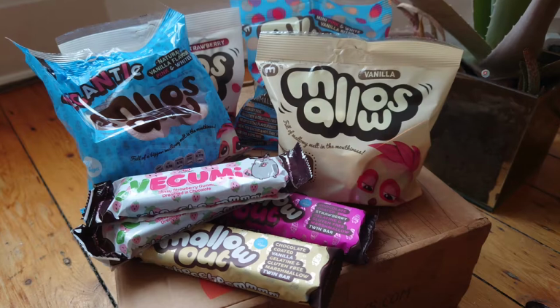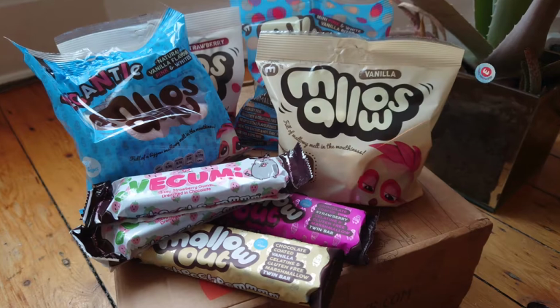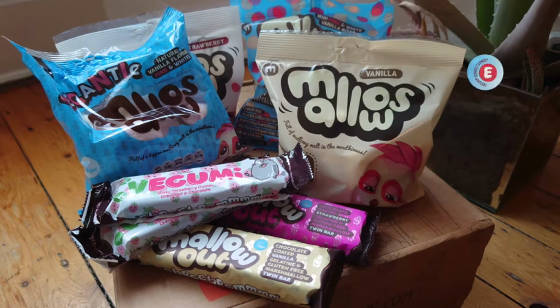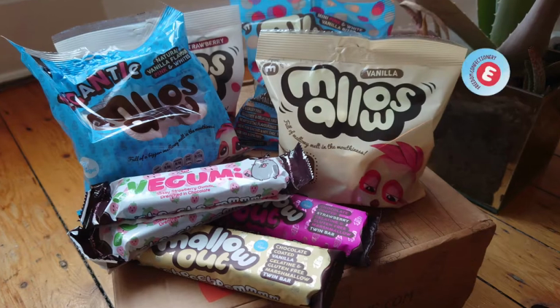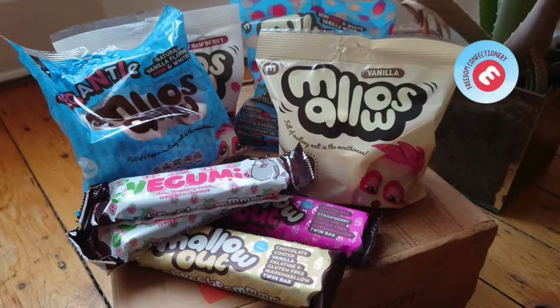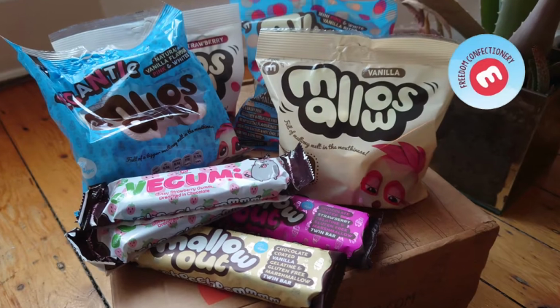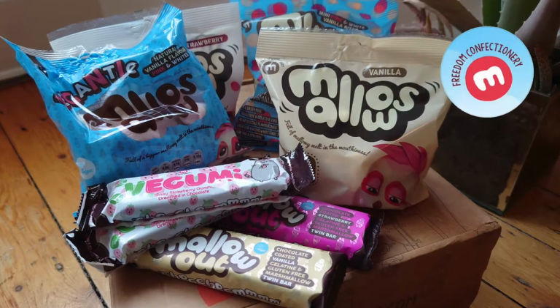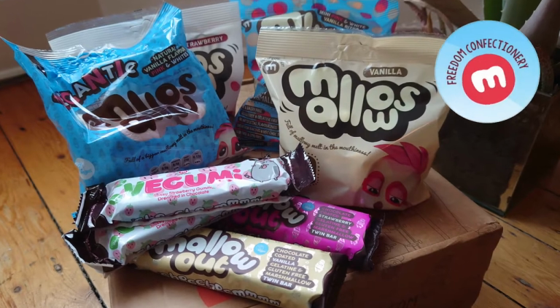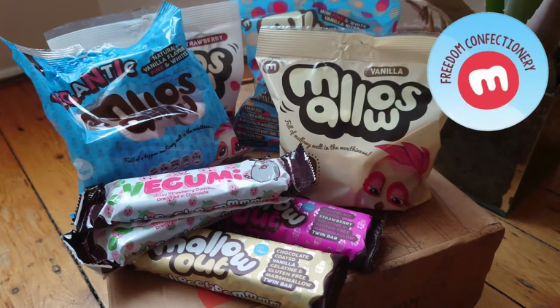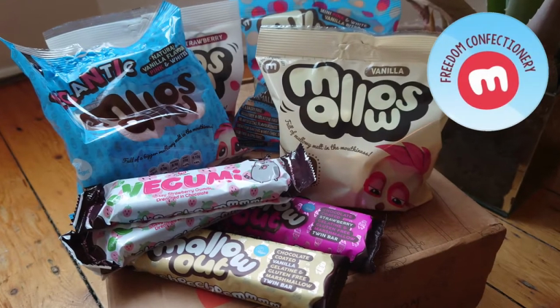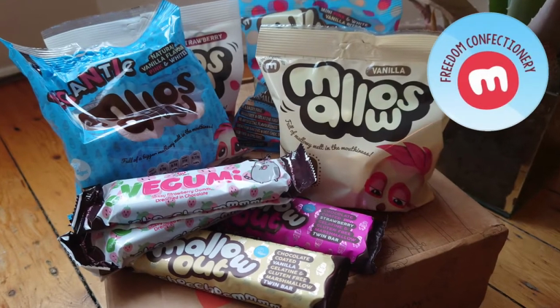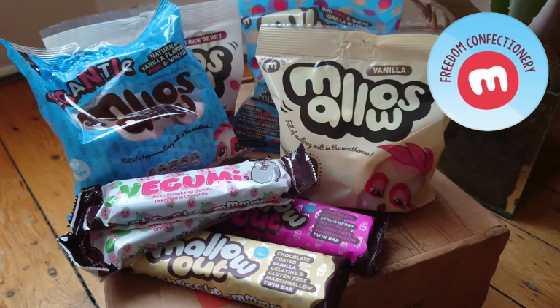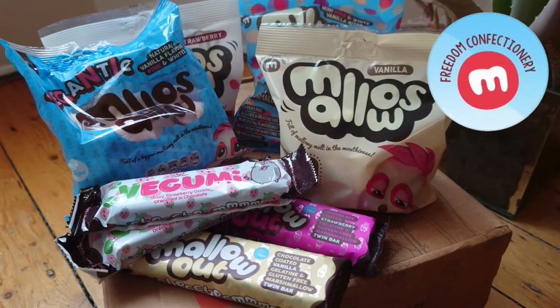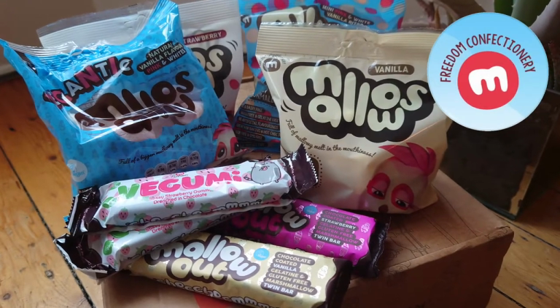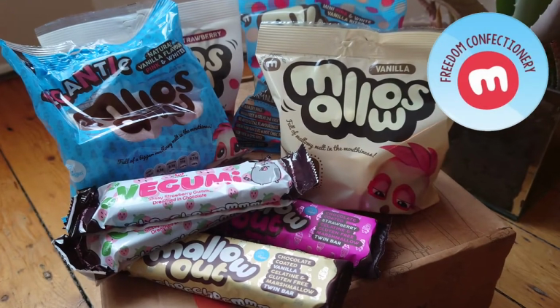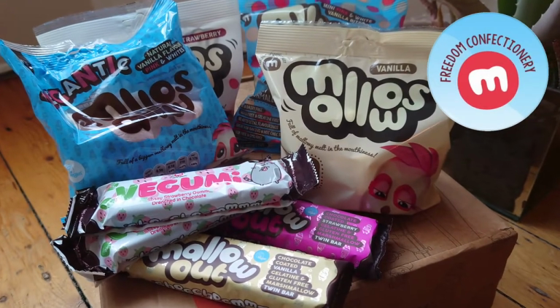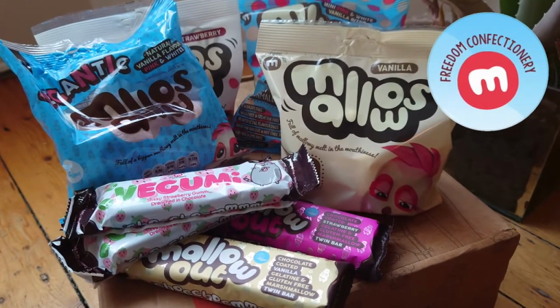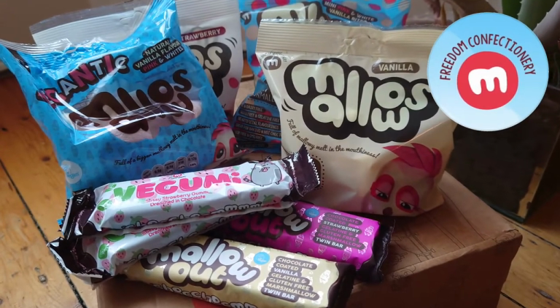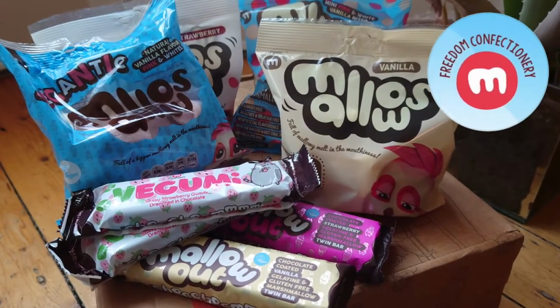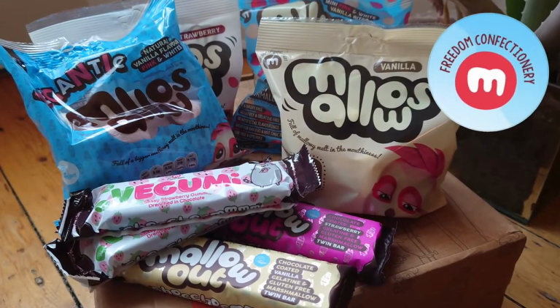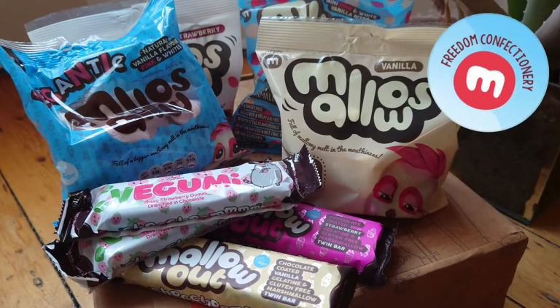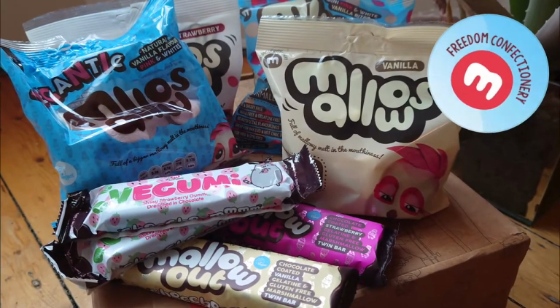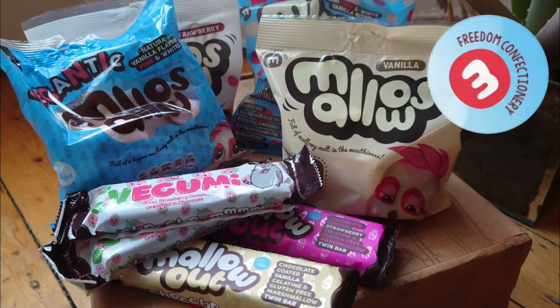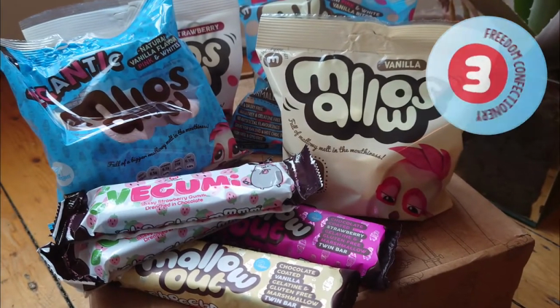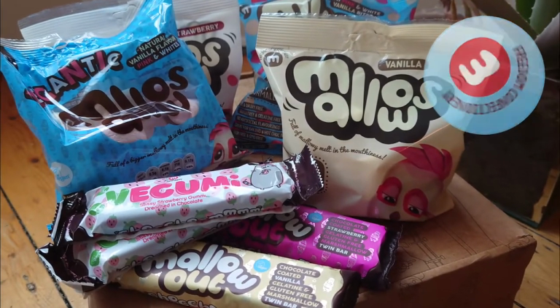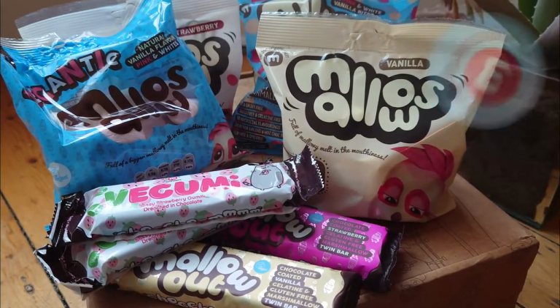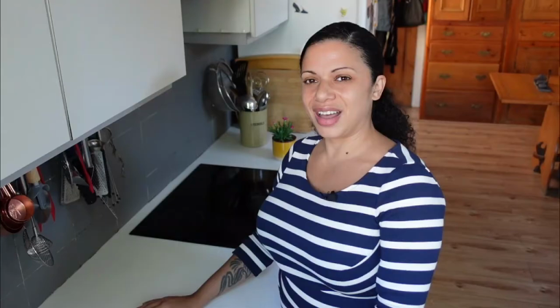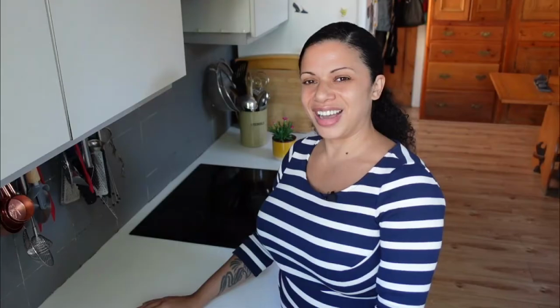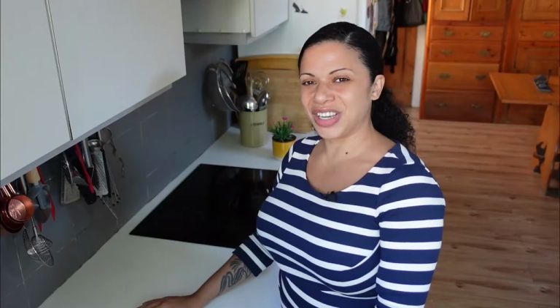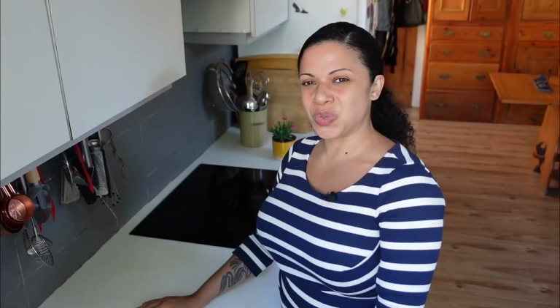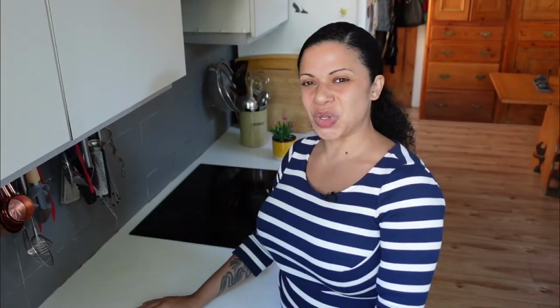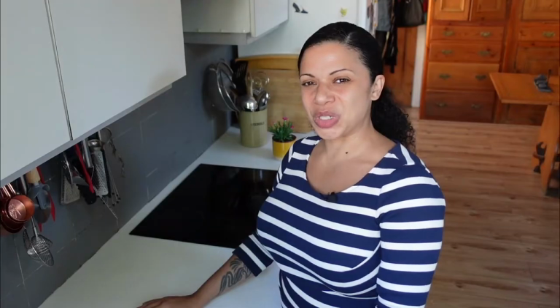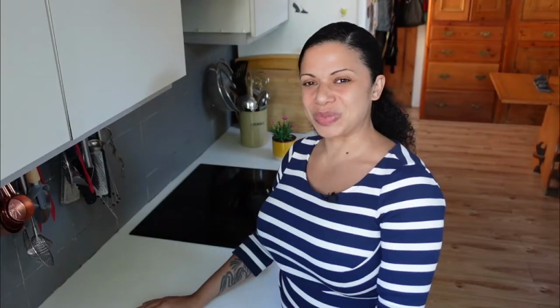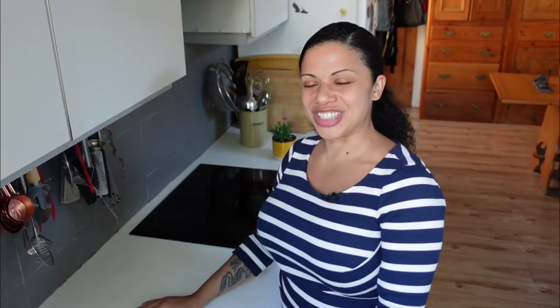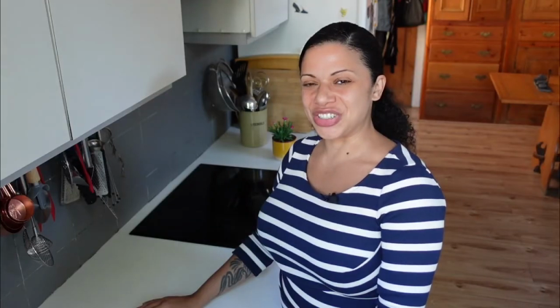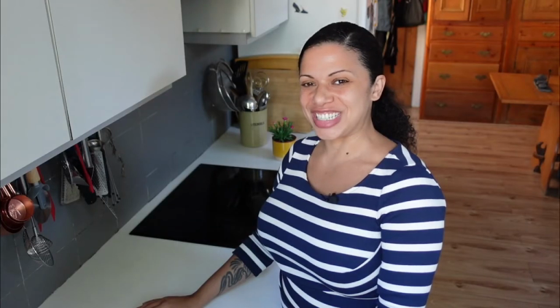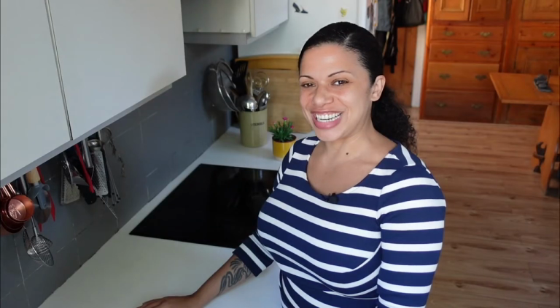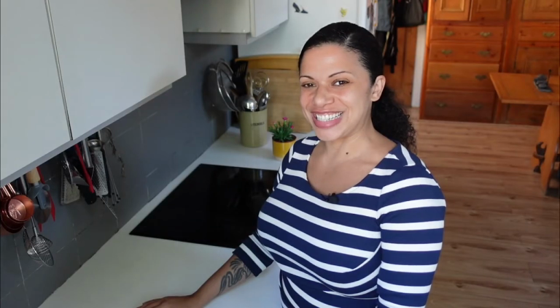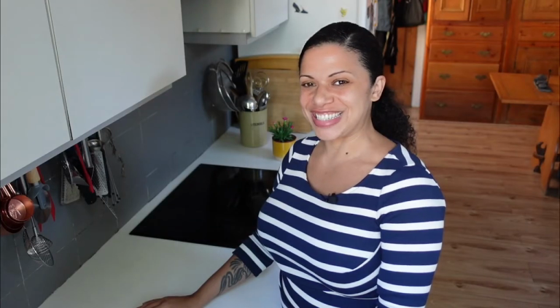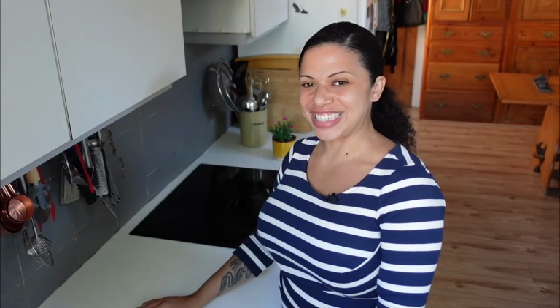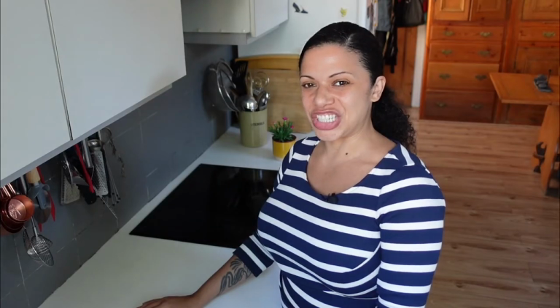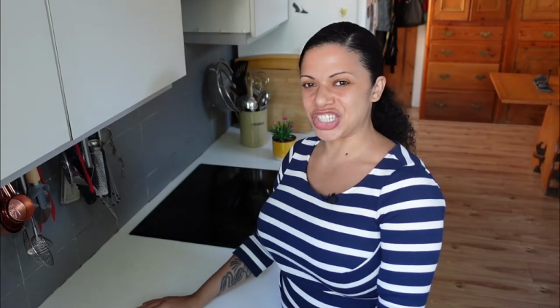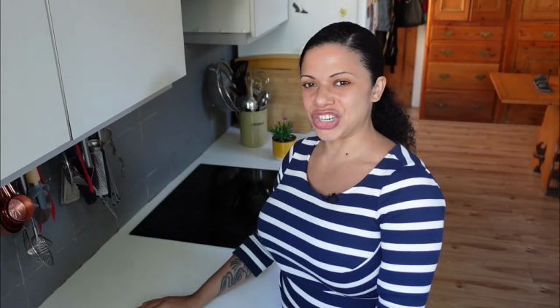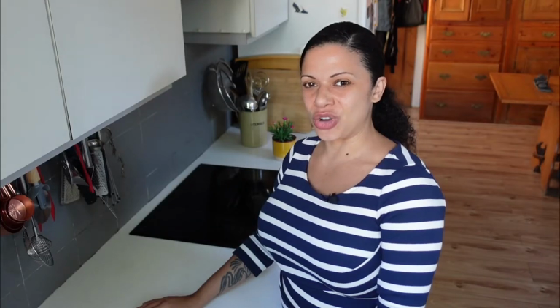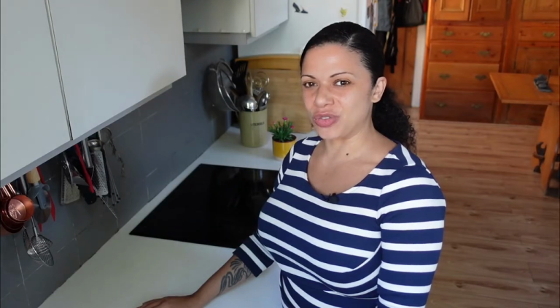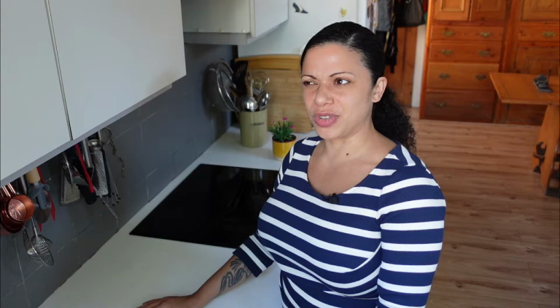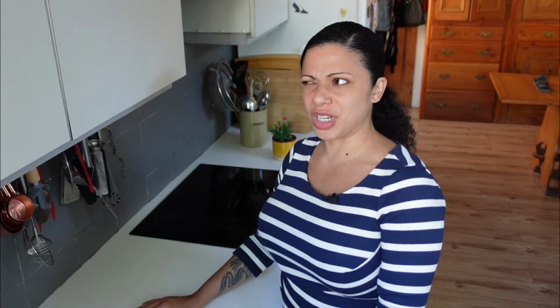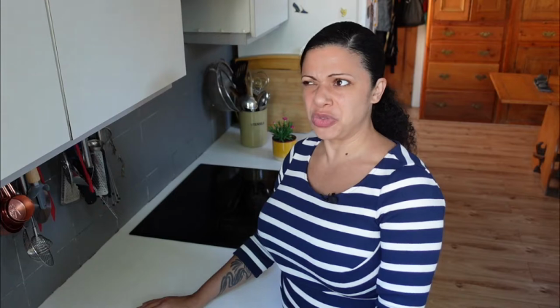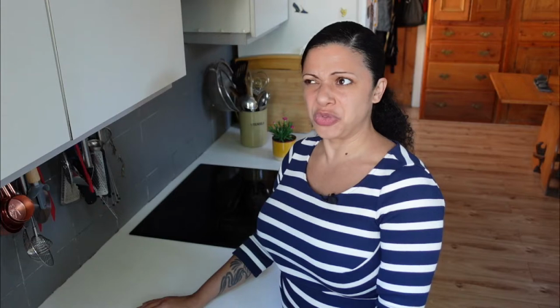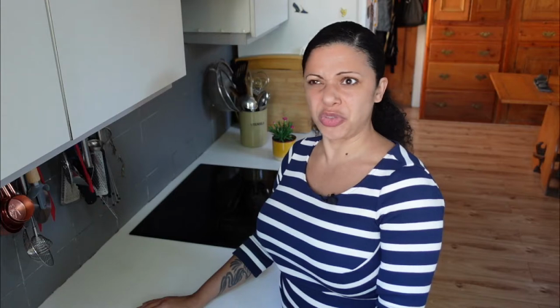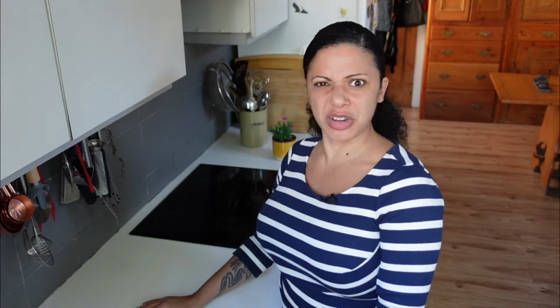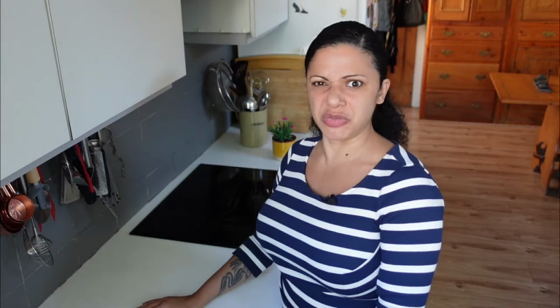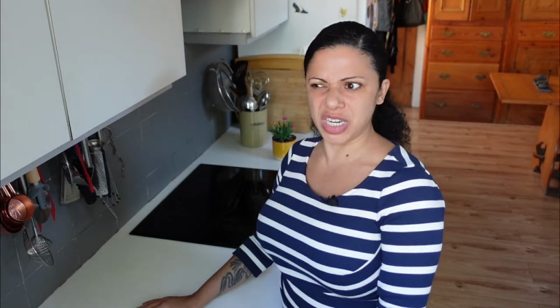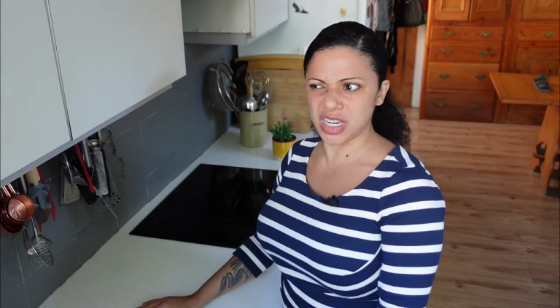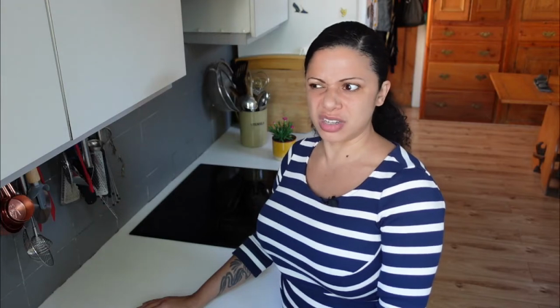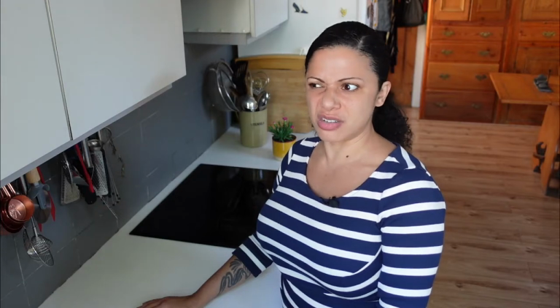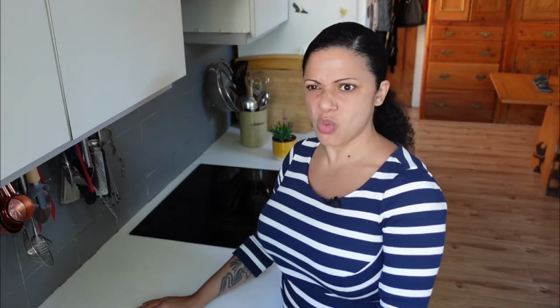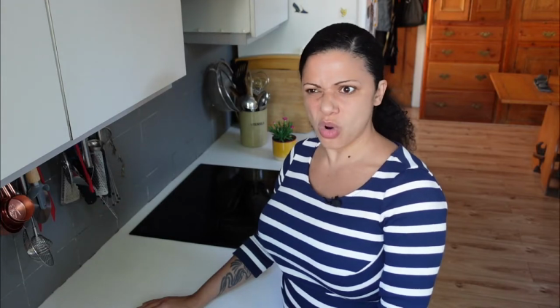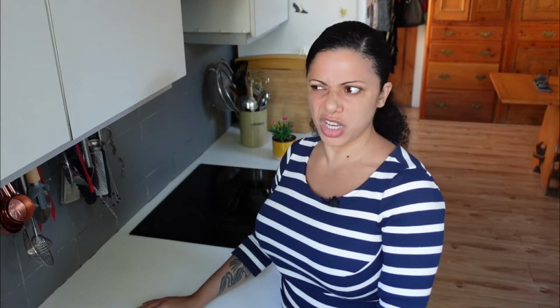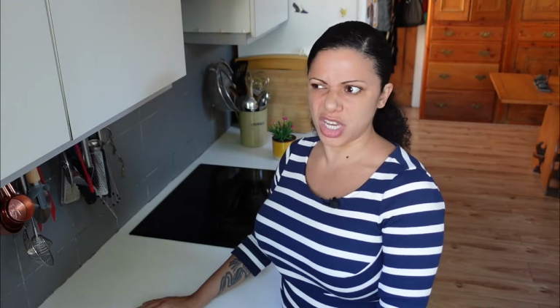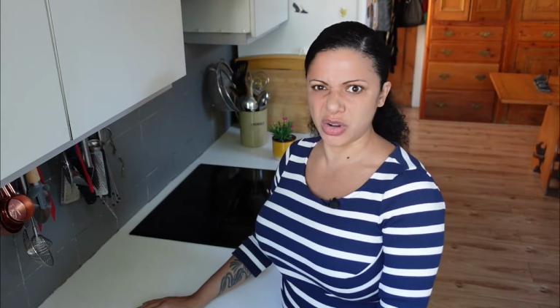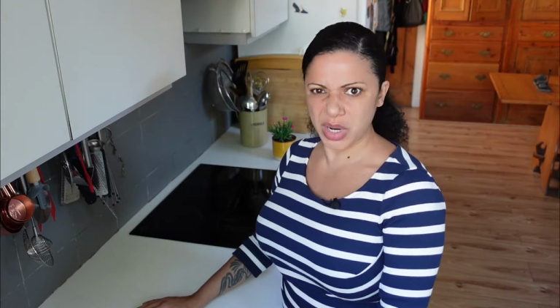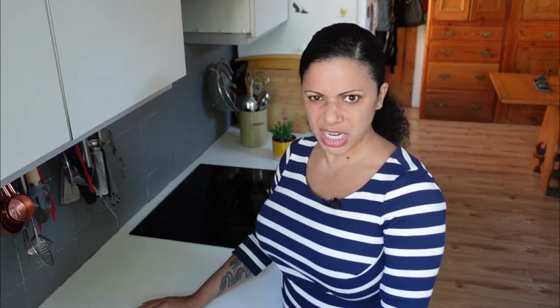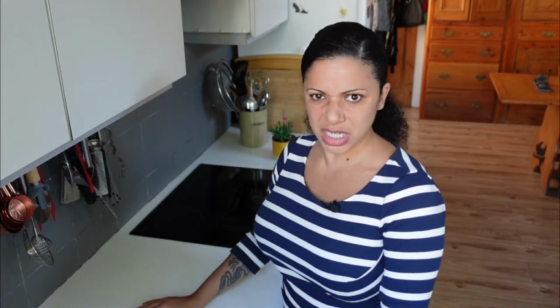This episode is brought to you by Freedom Confectionery. Hi and welcome to today's edition of gluten-free and vegan. What are you going to eat?